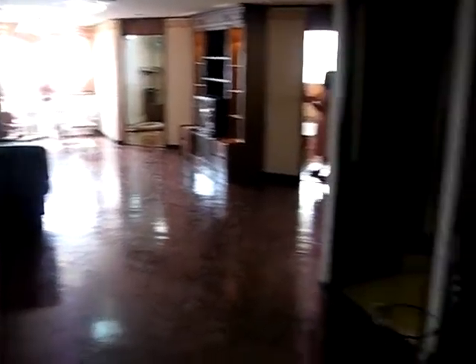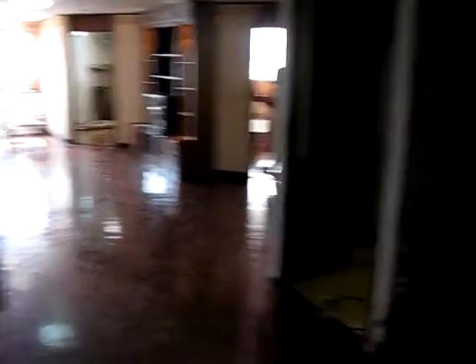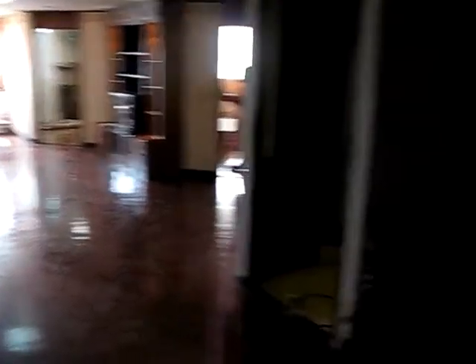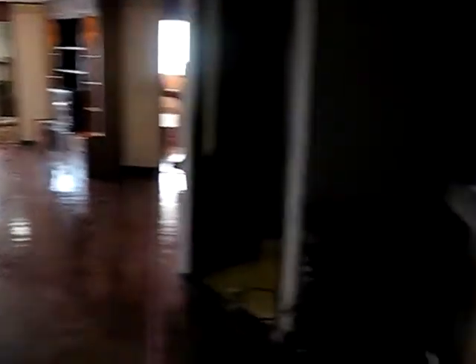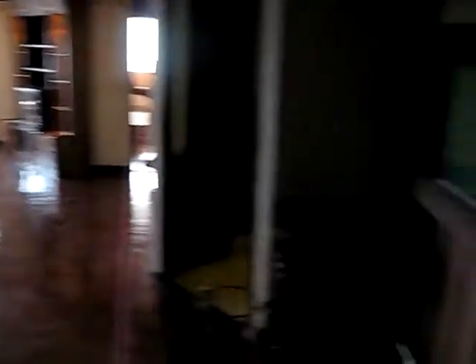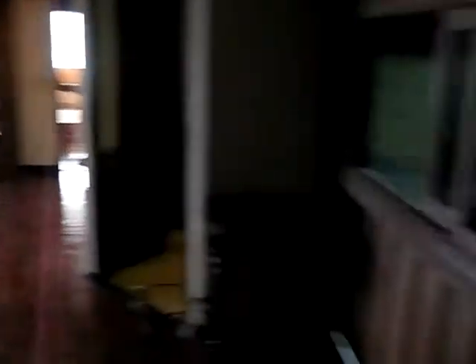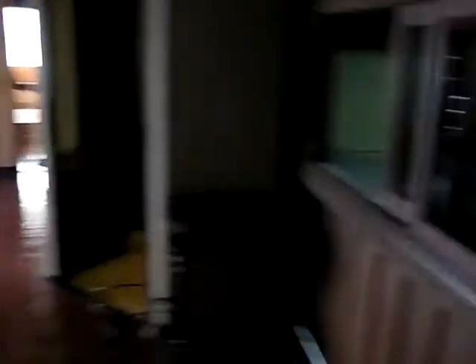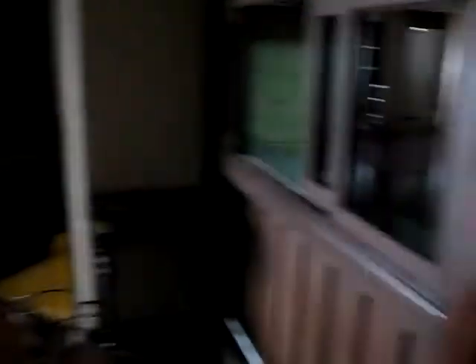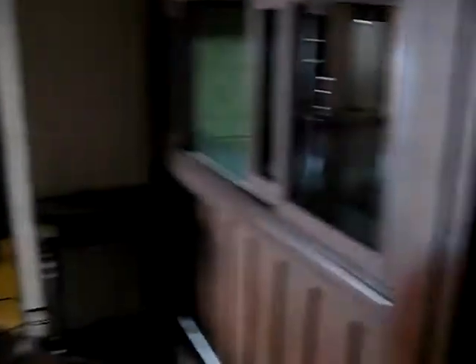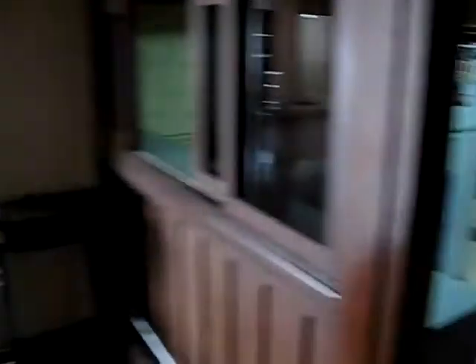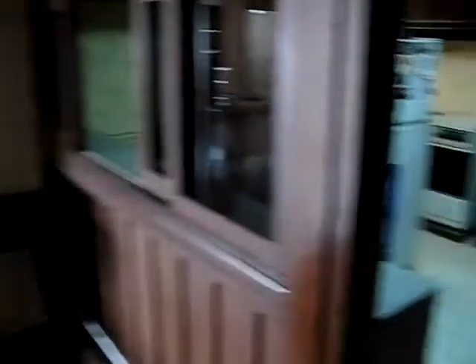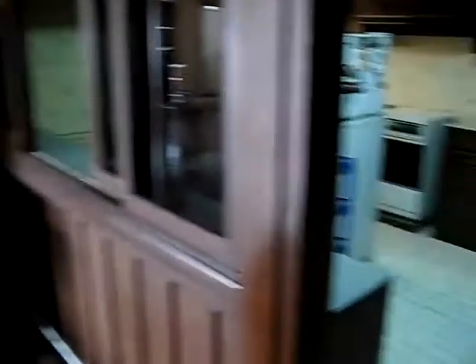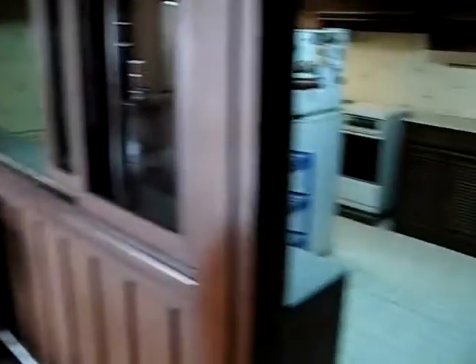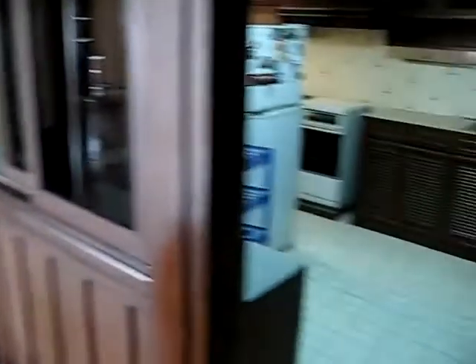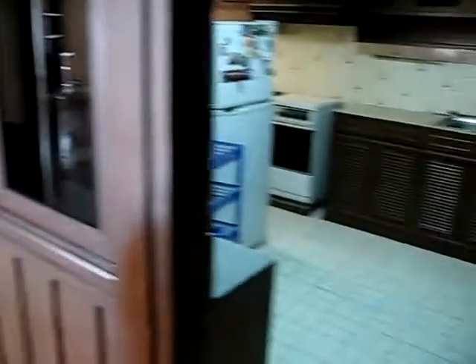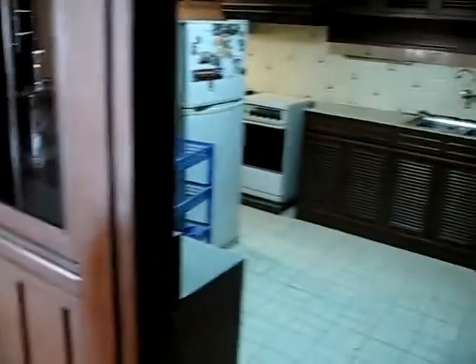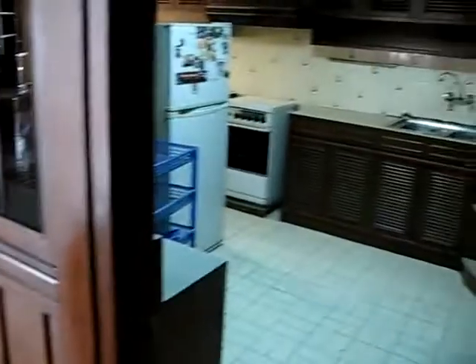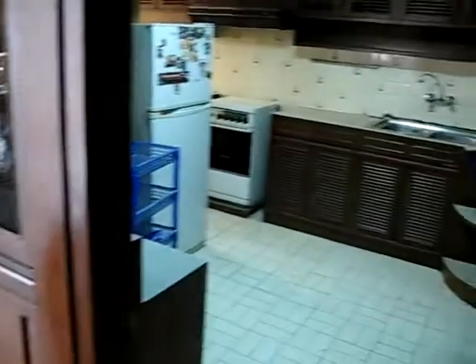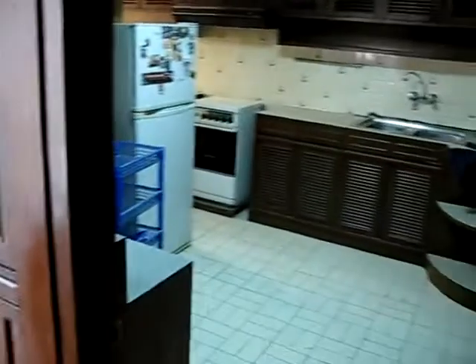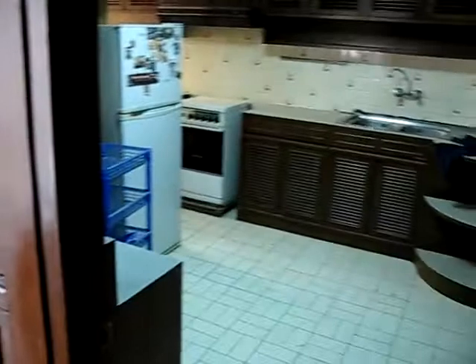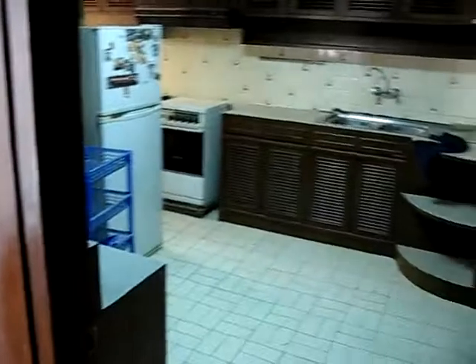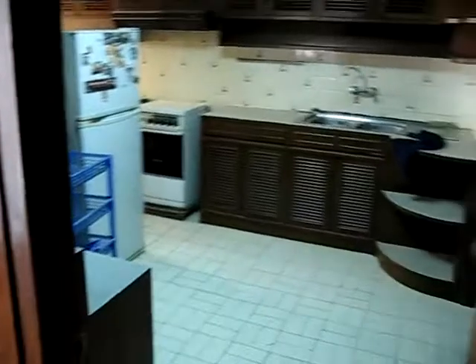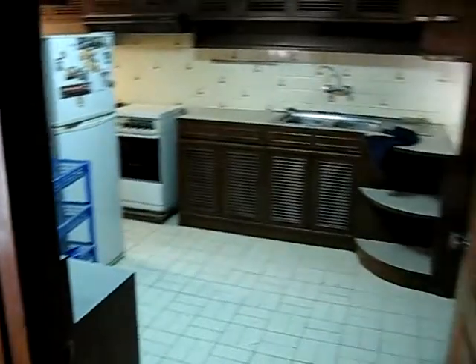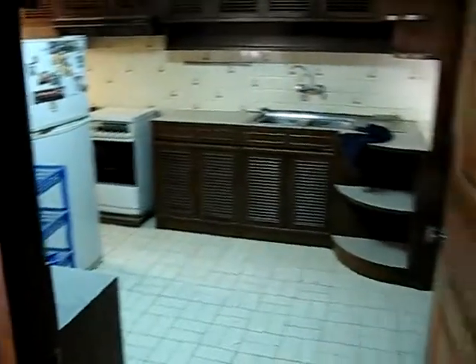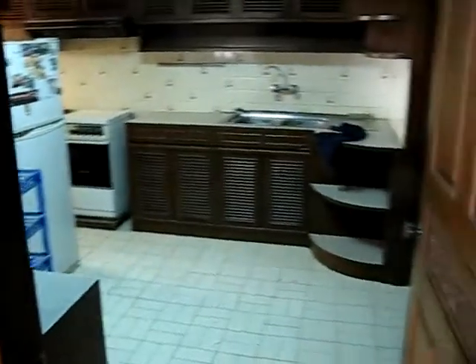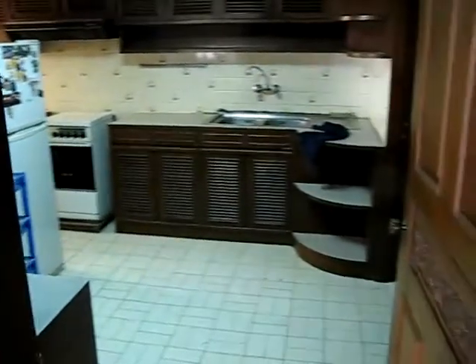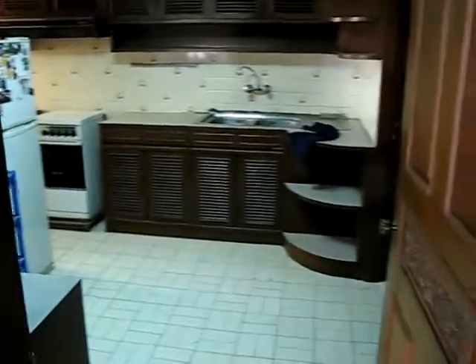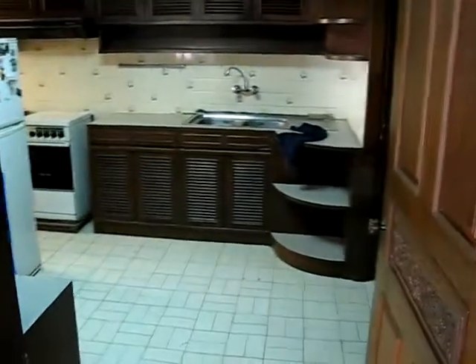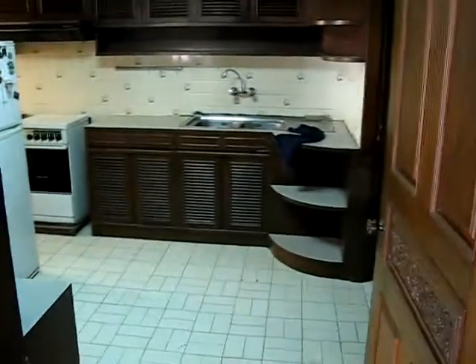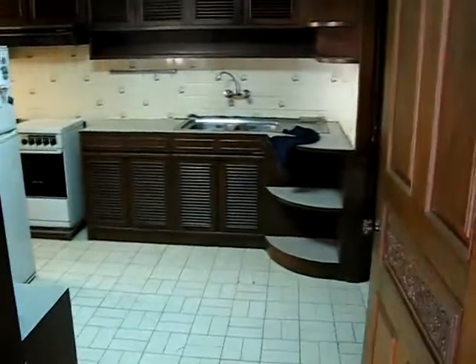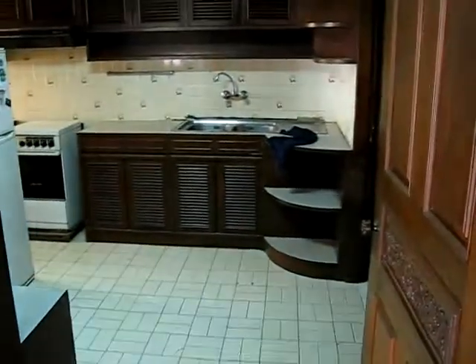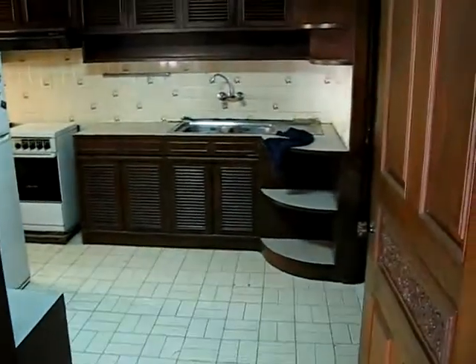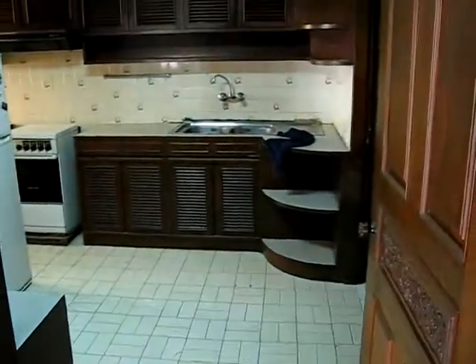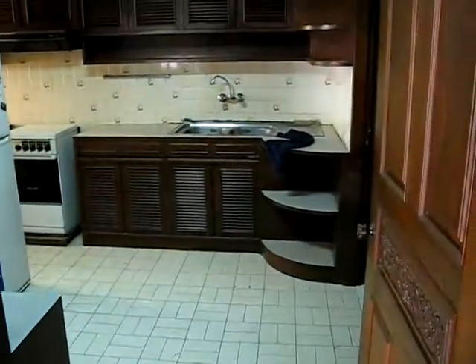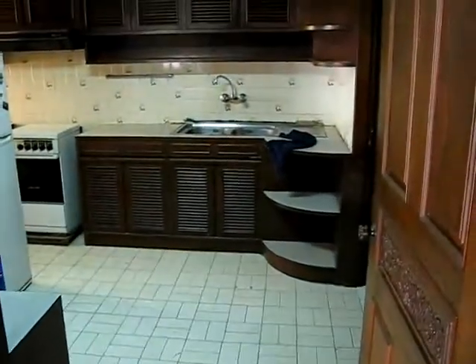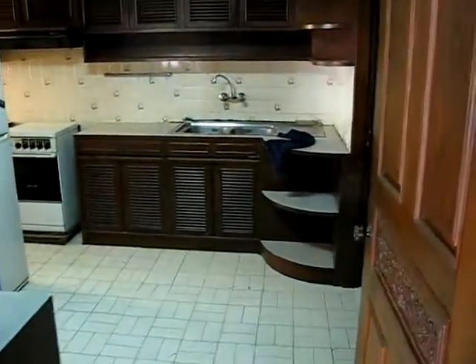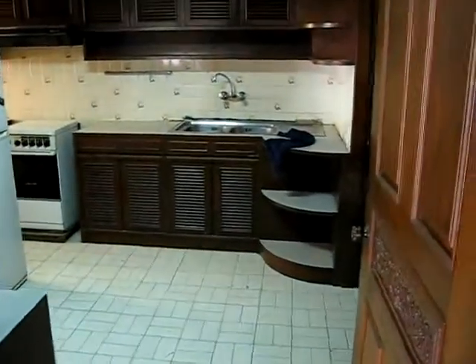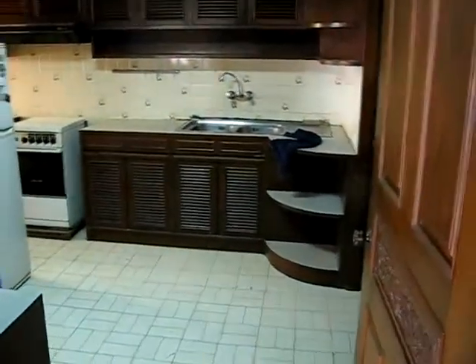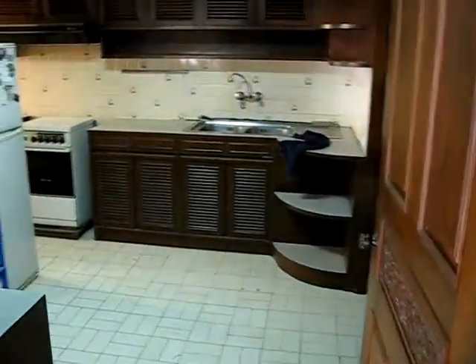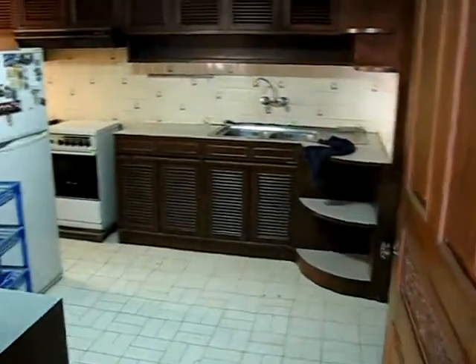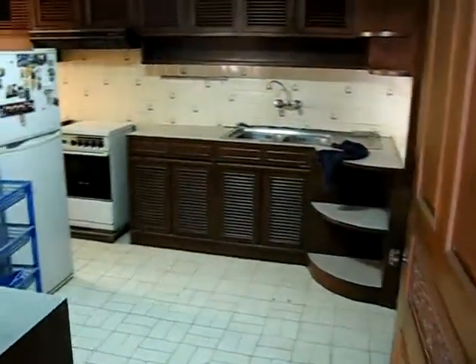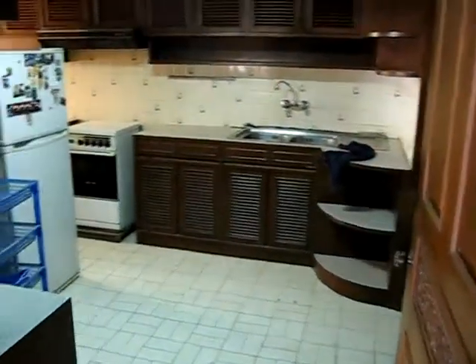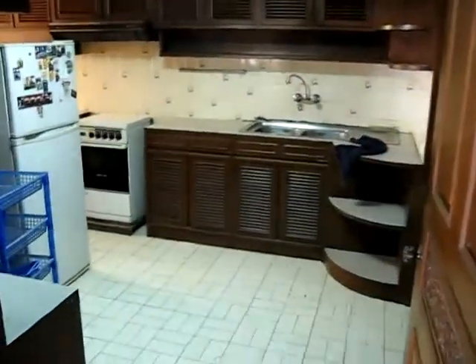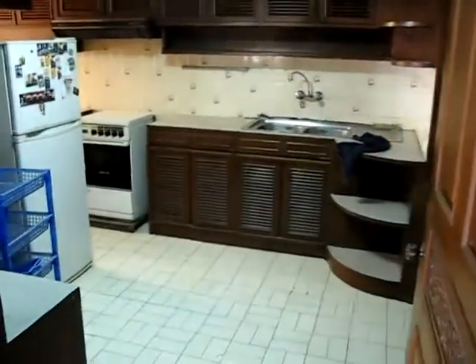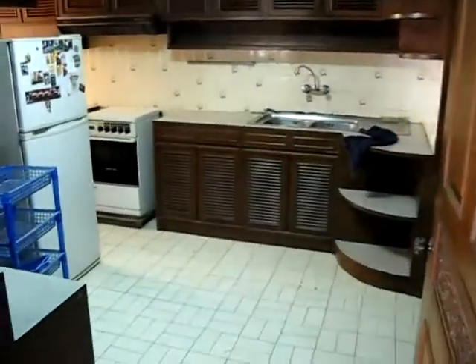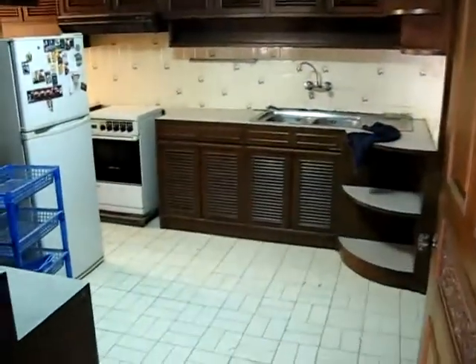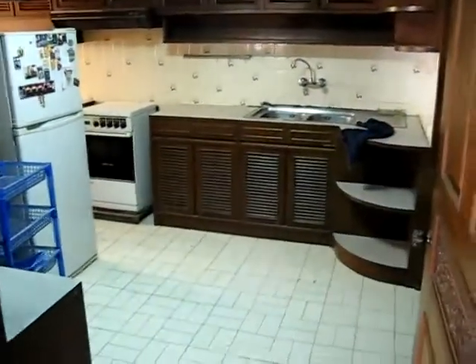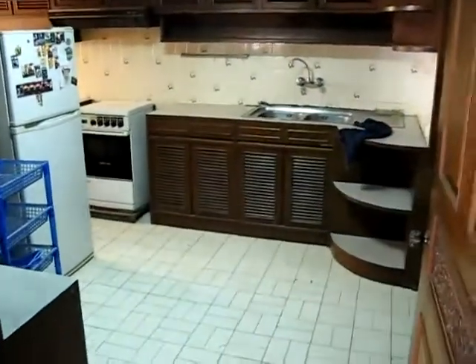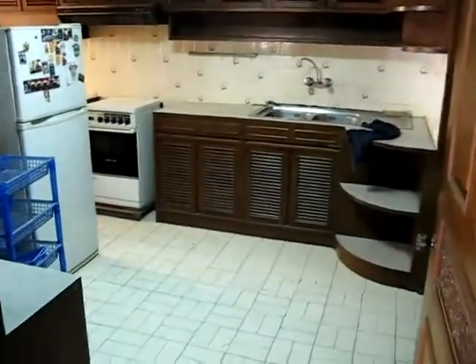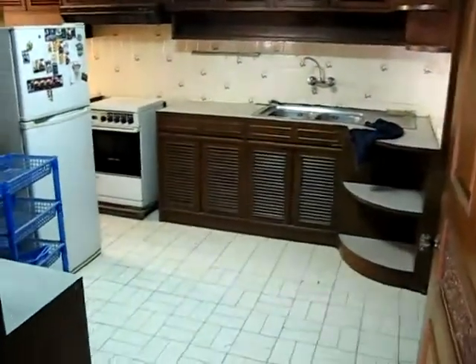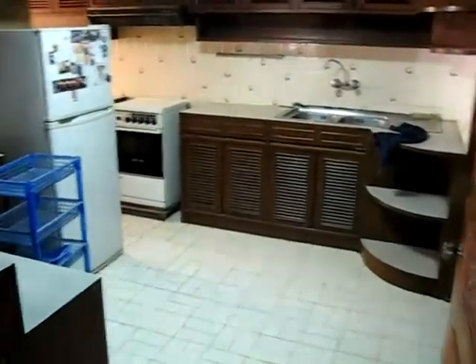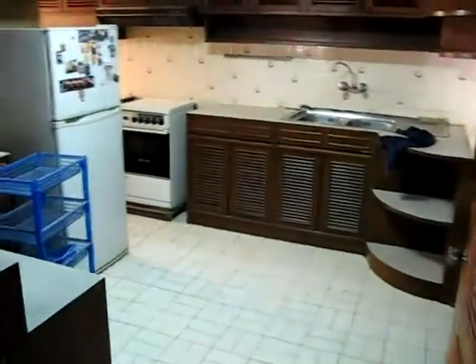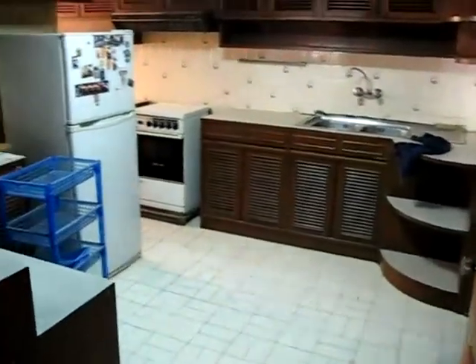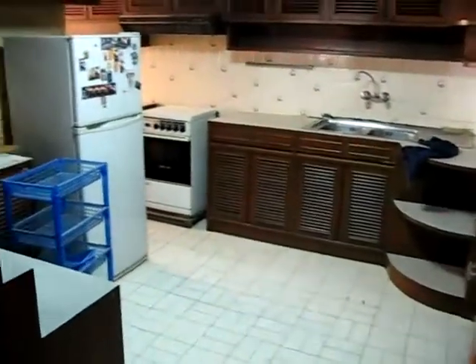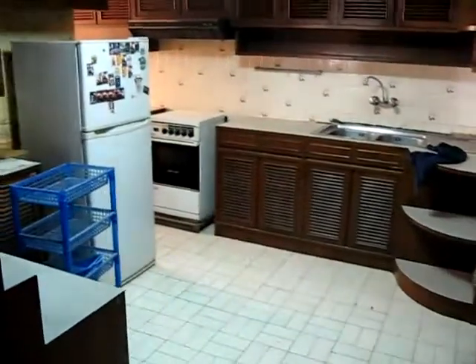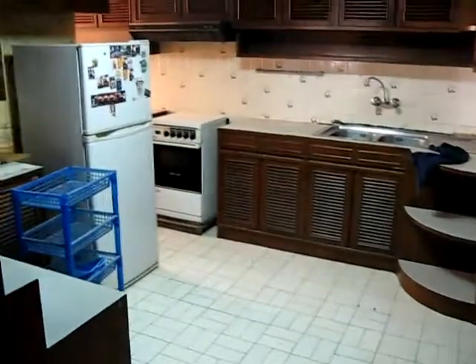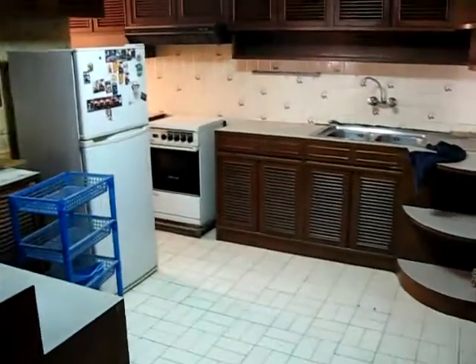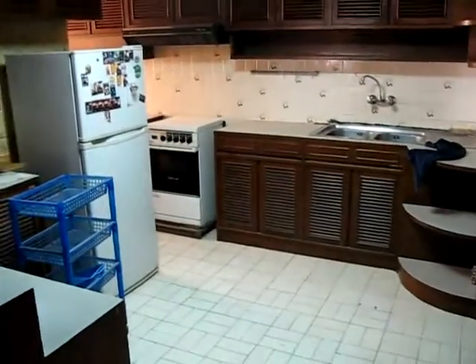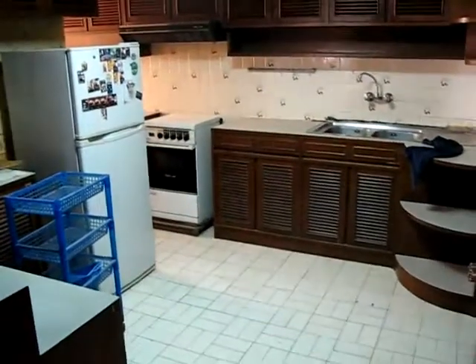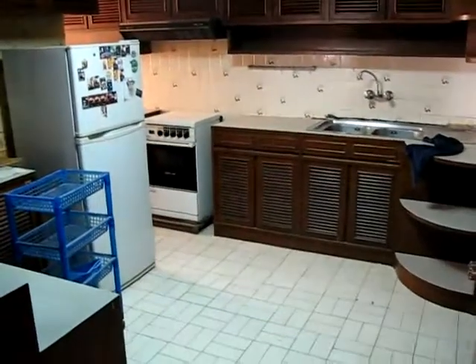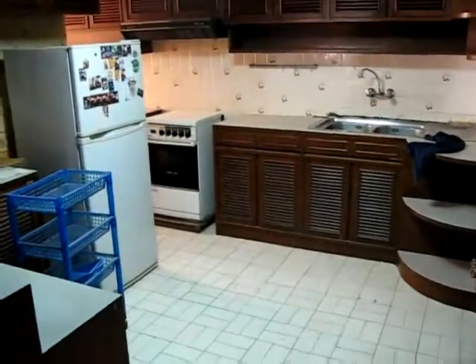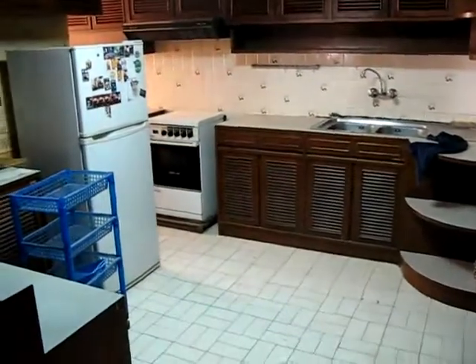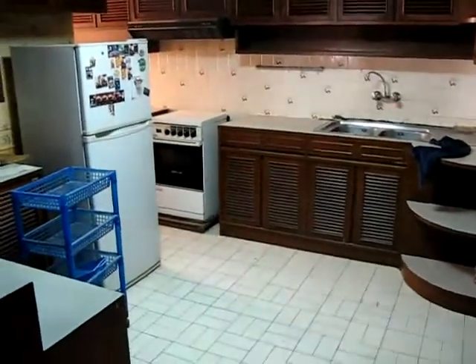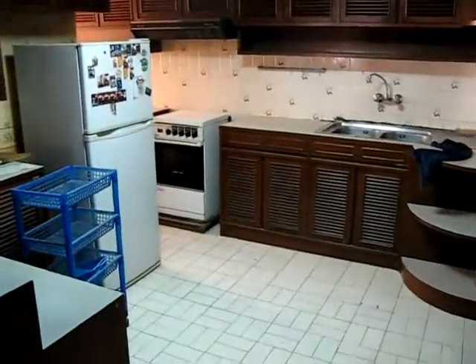Over here is the kitchen that's going to be needing reworking.